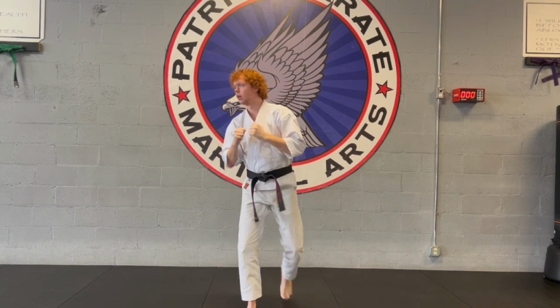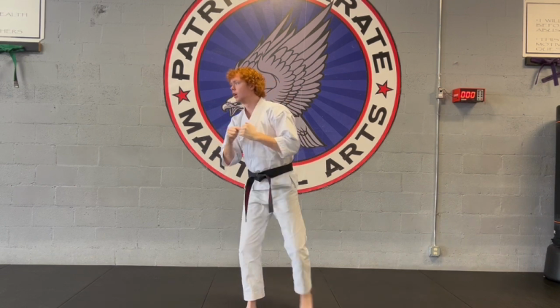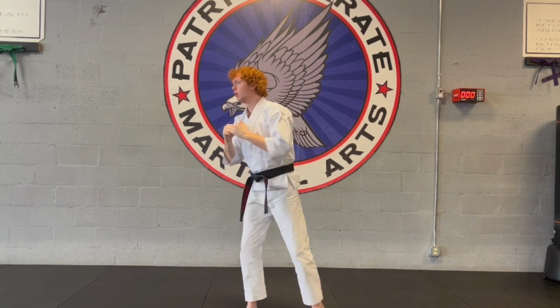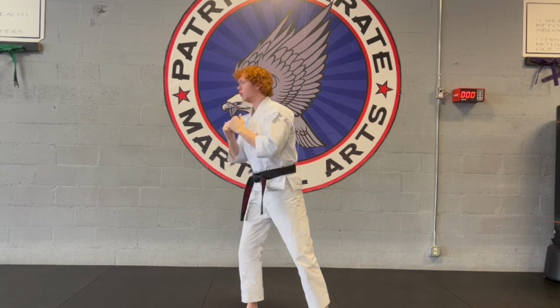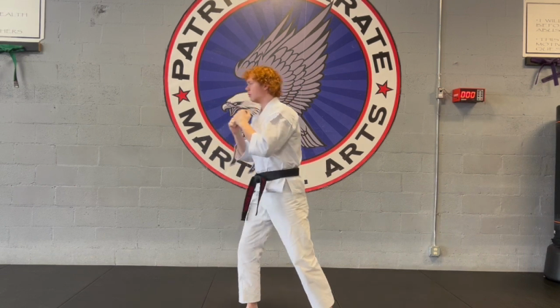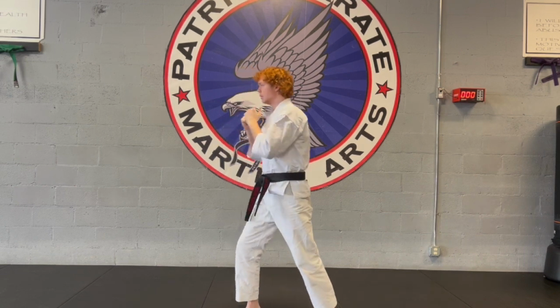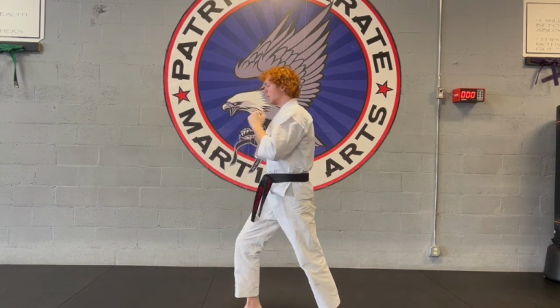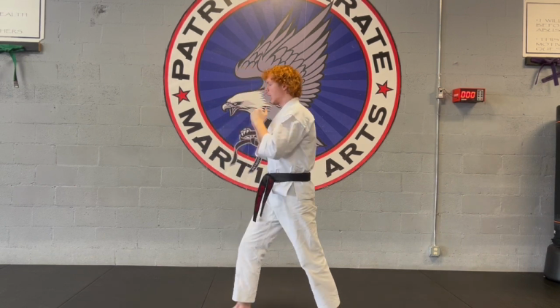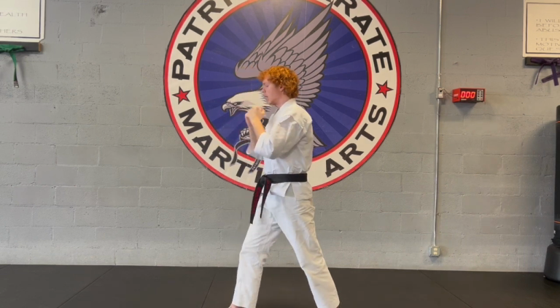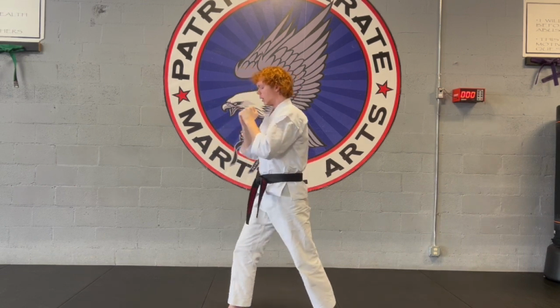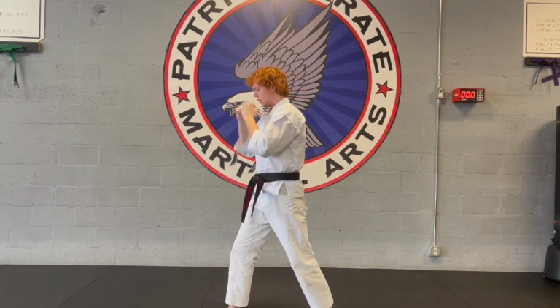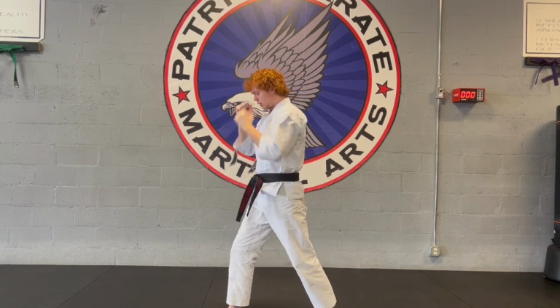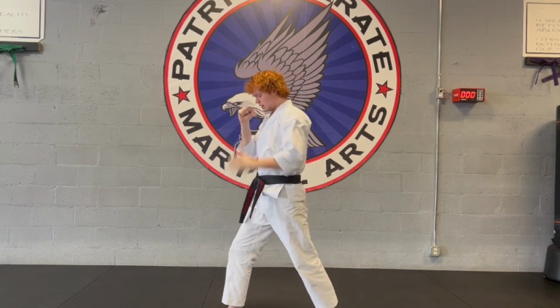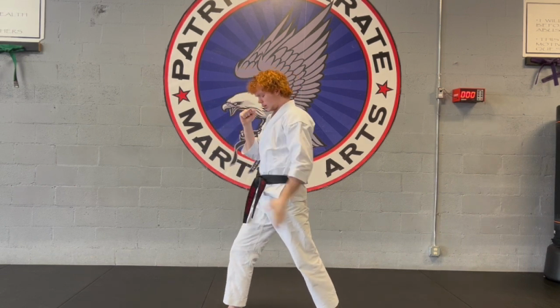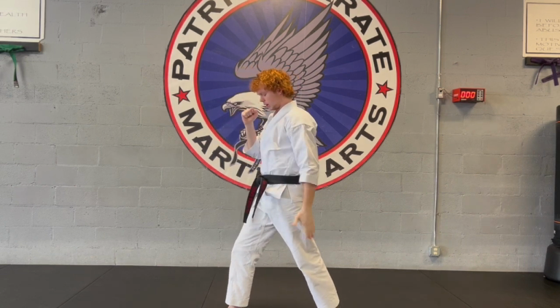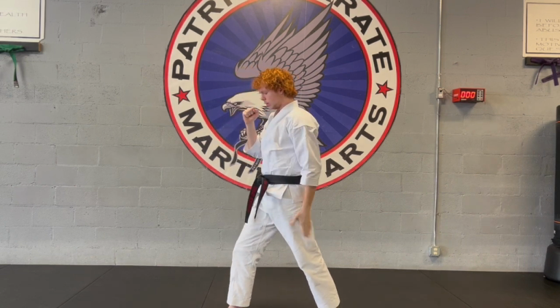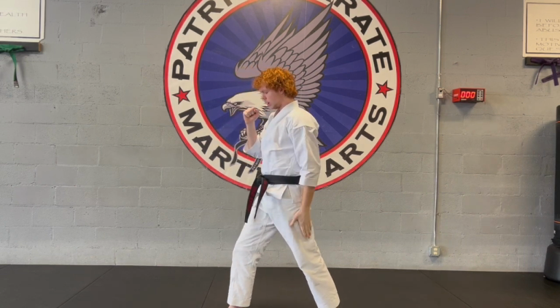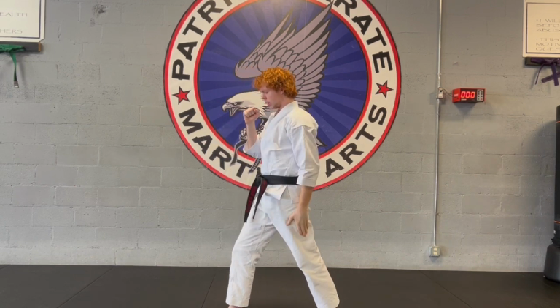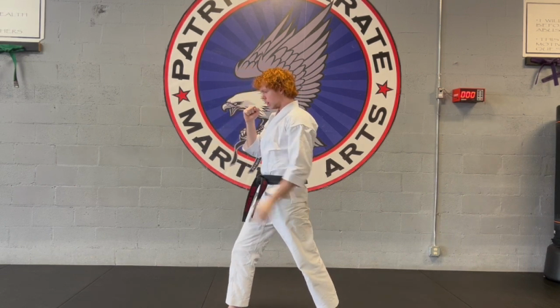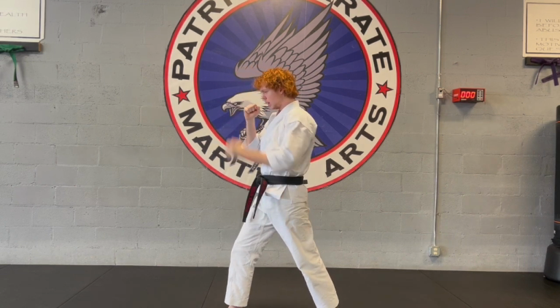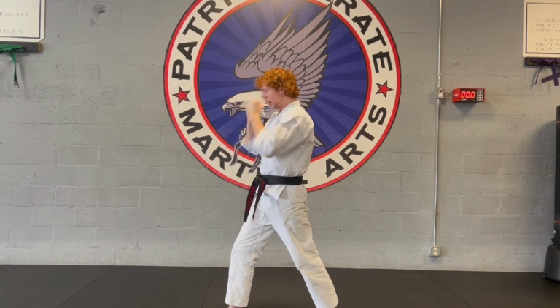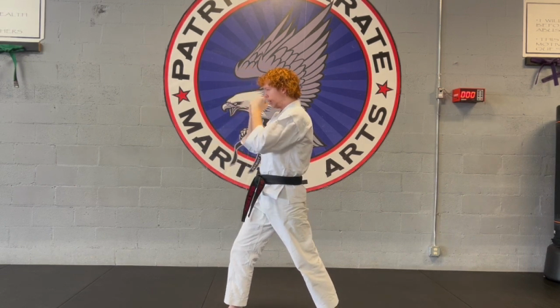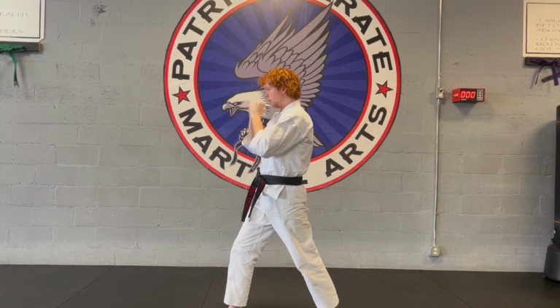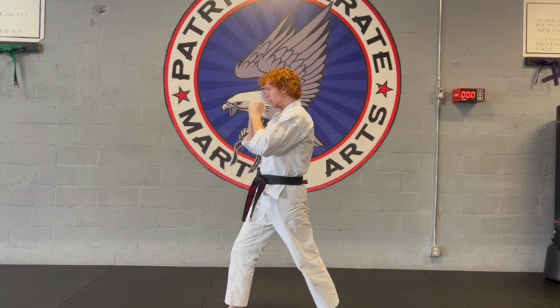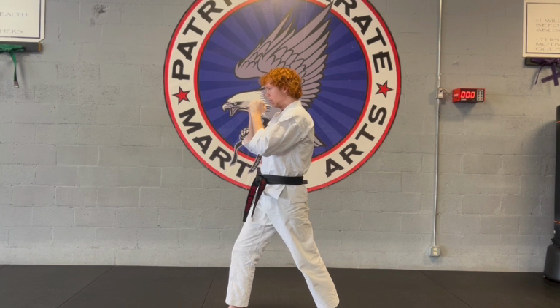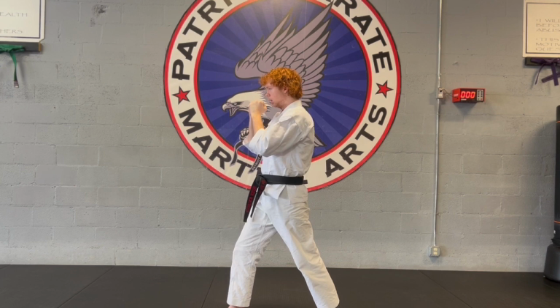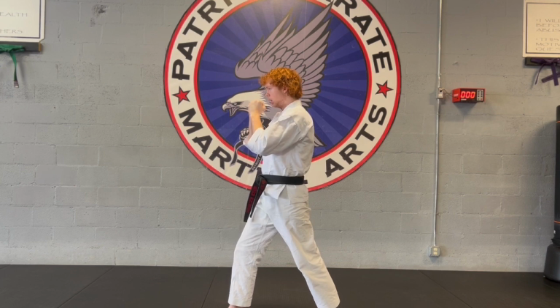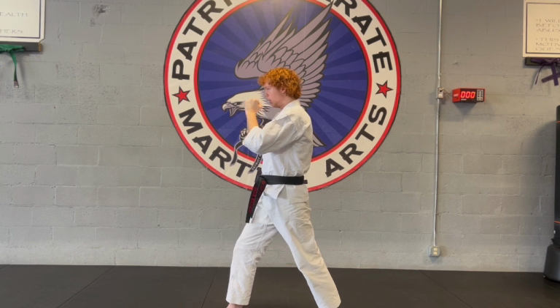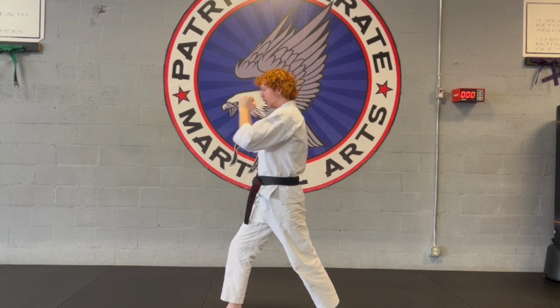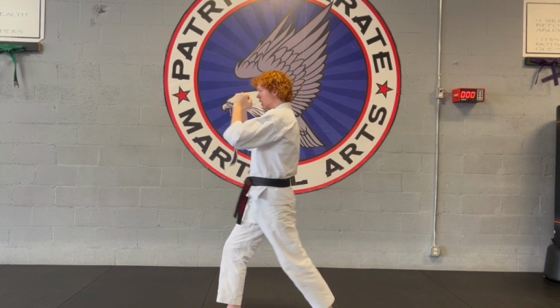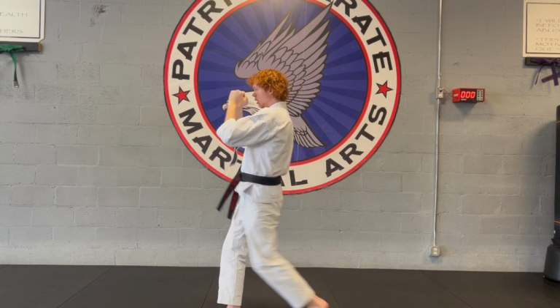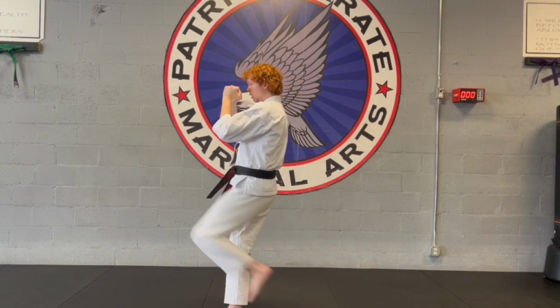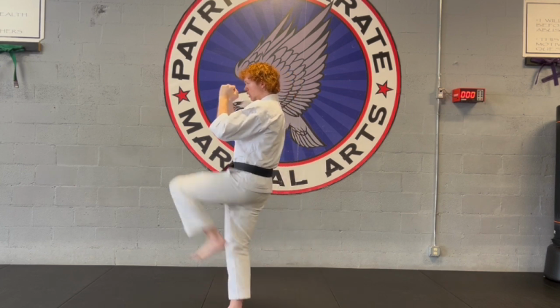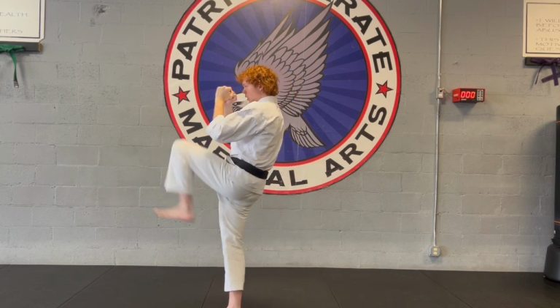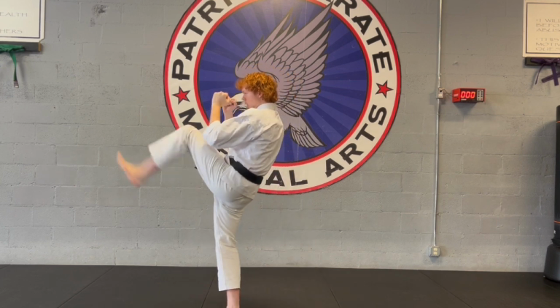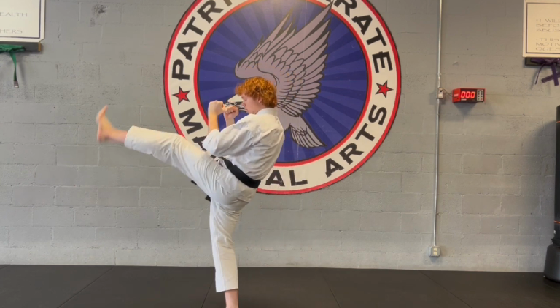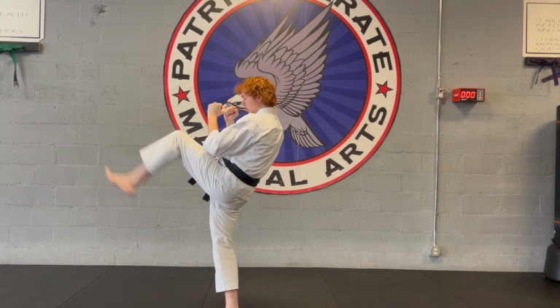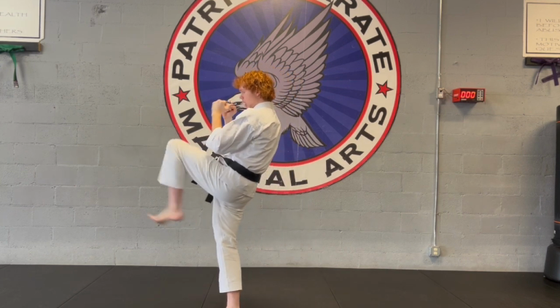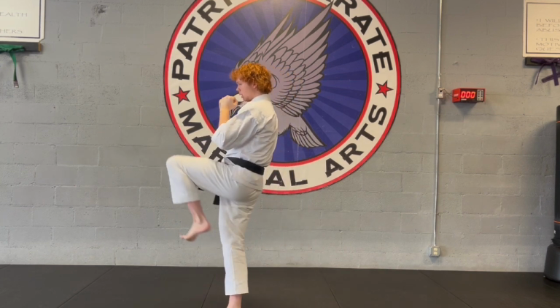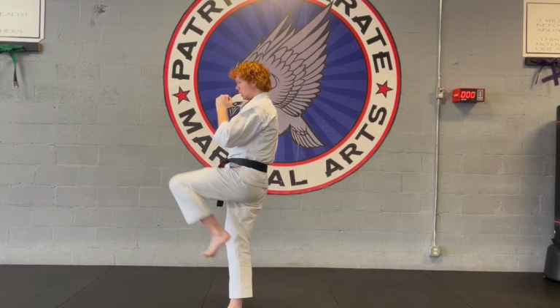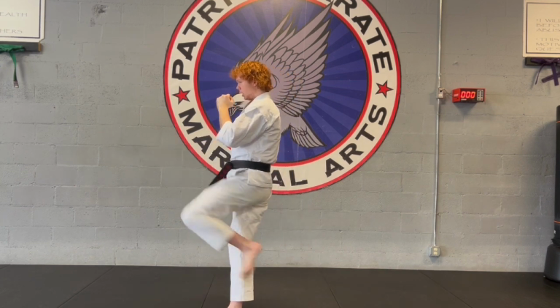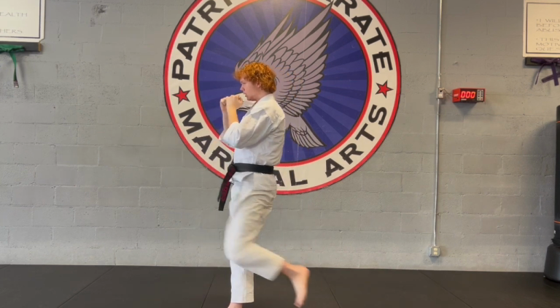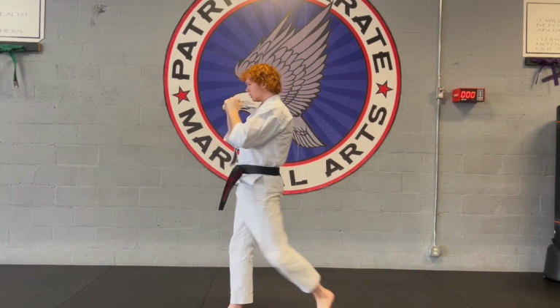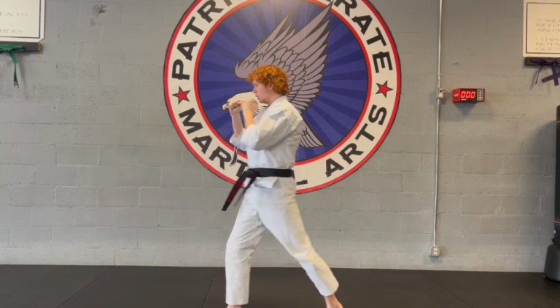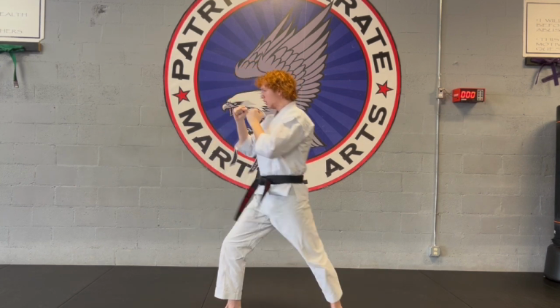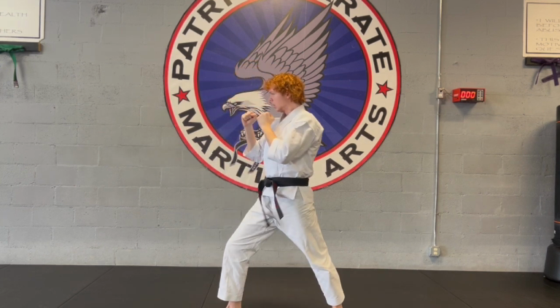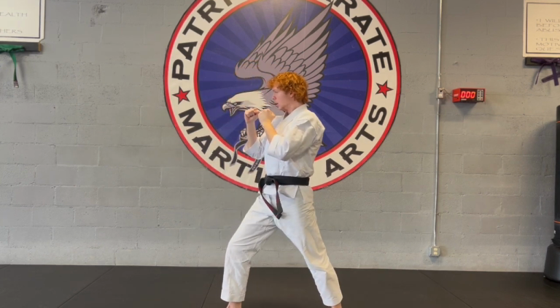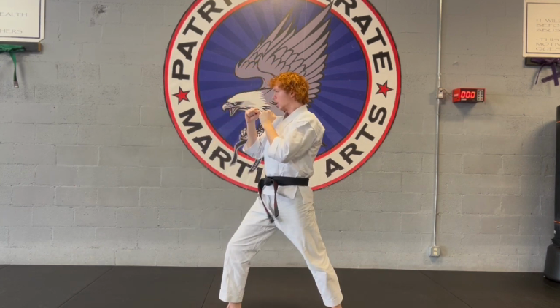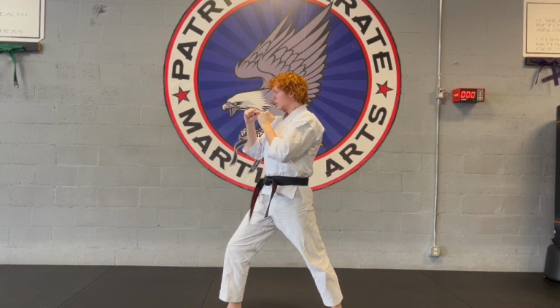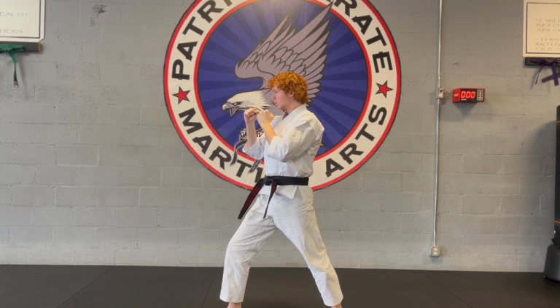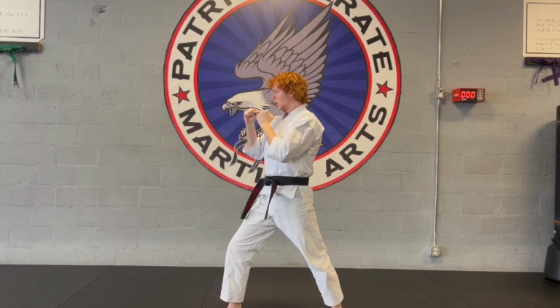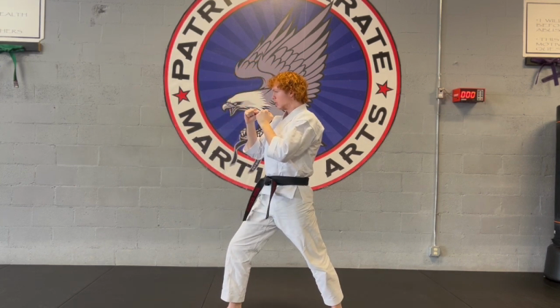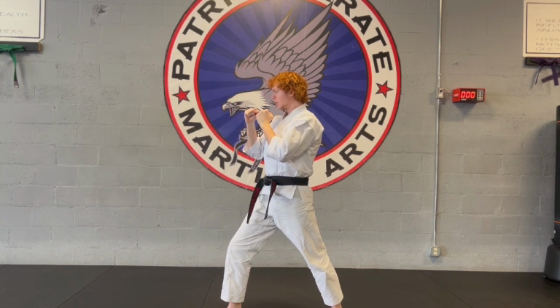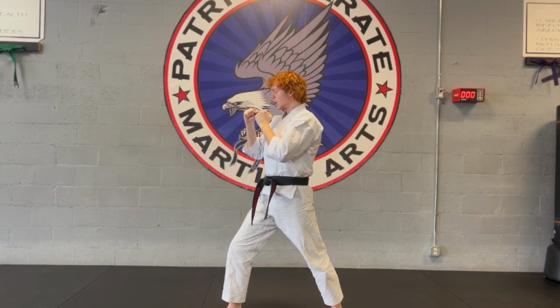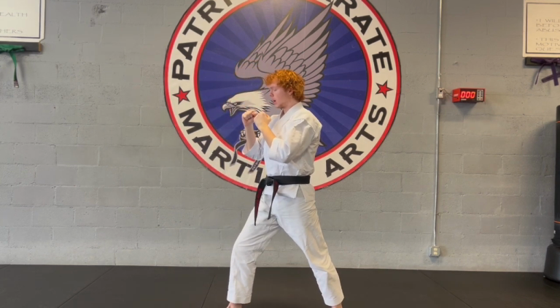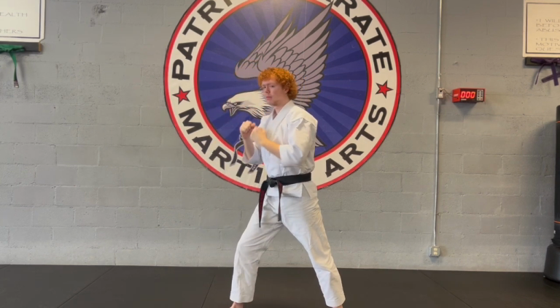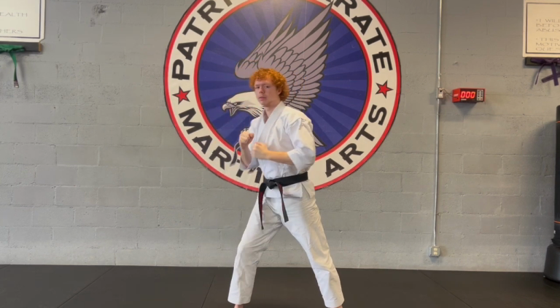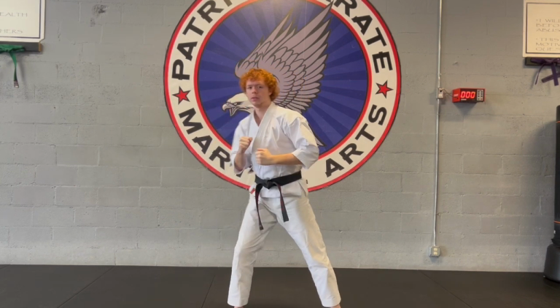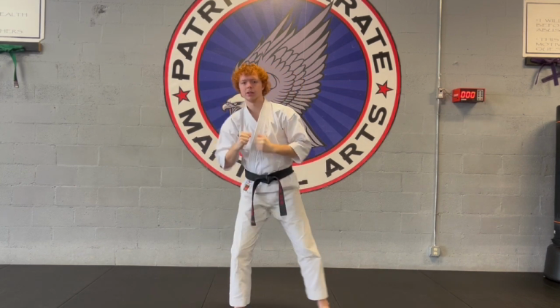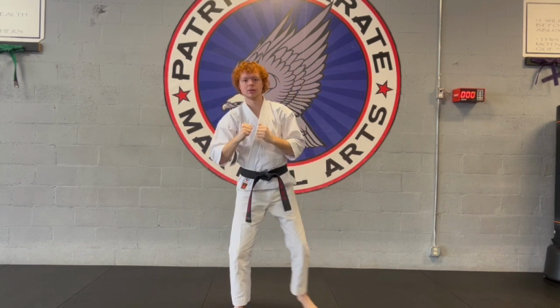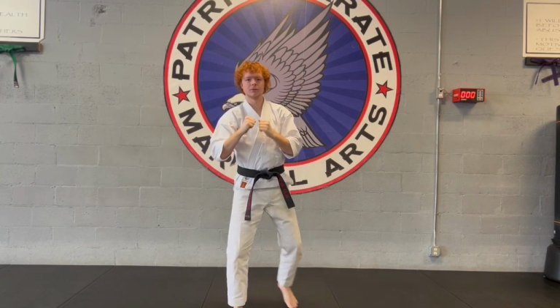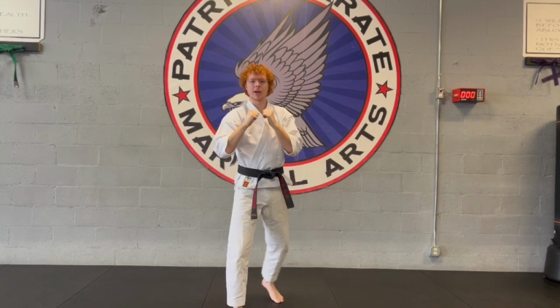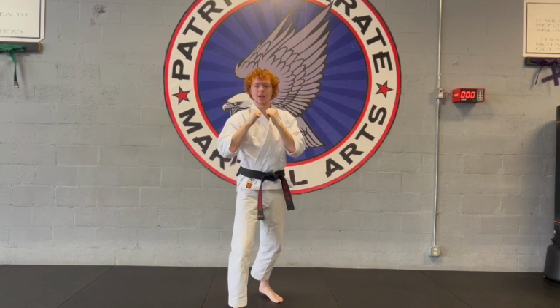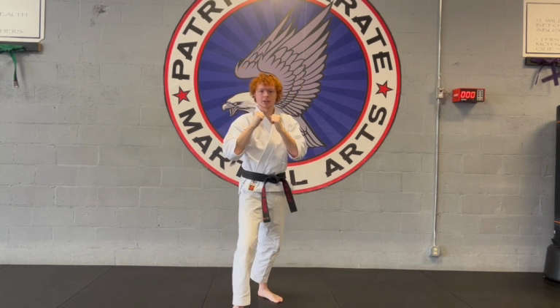From the side, same thing. Back leg, kick, bring it right back. Nice and fast.